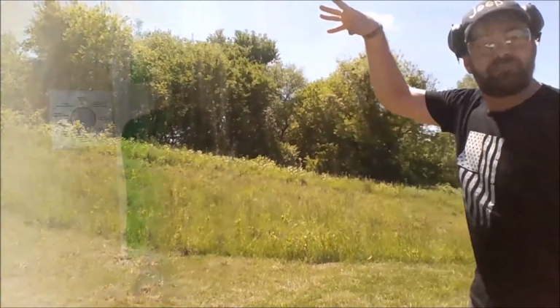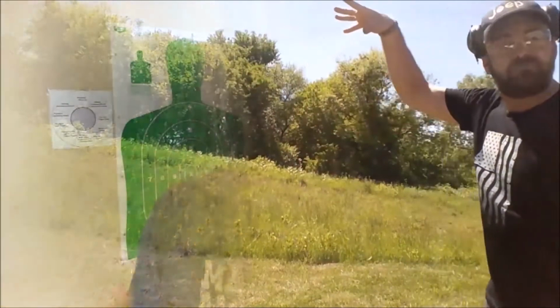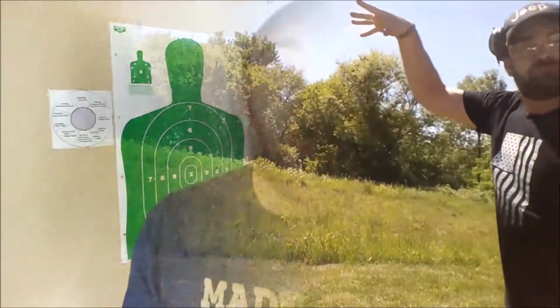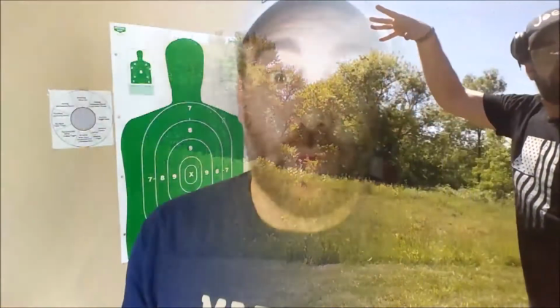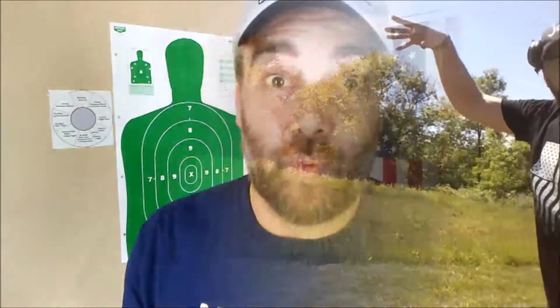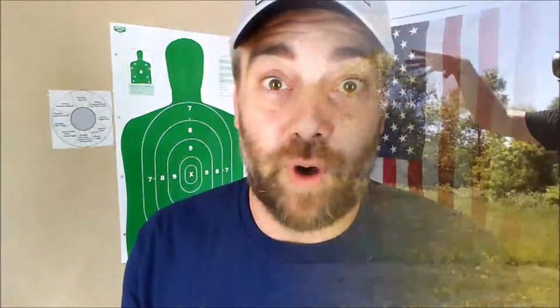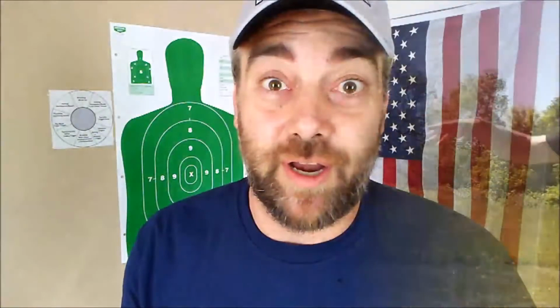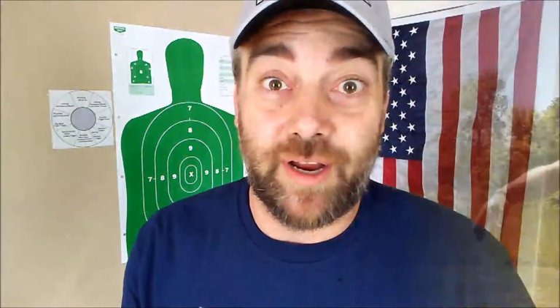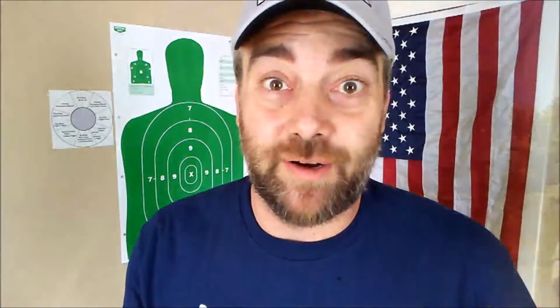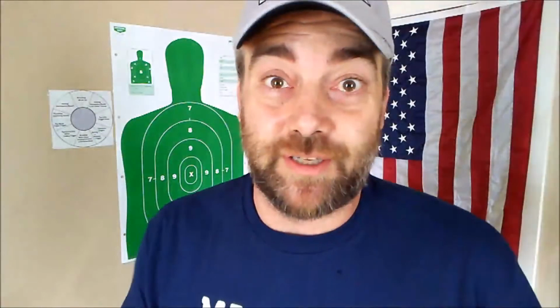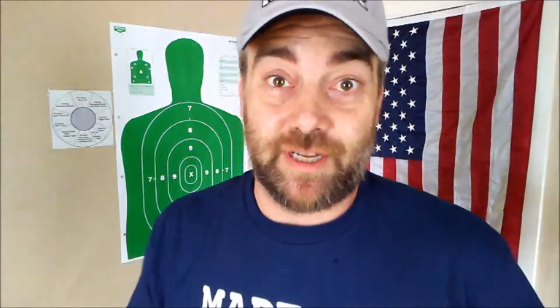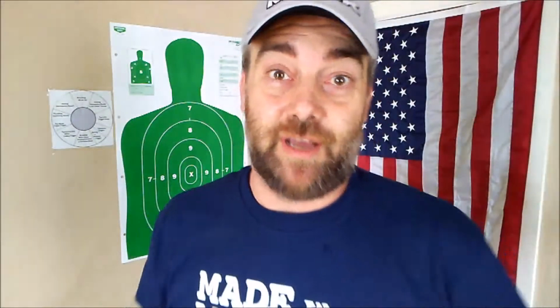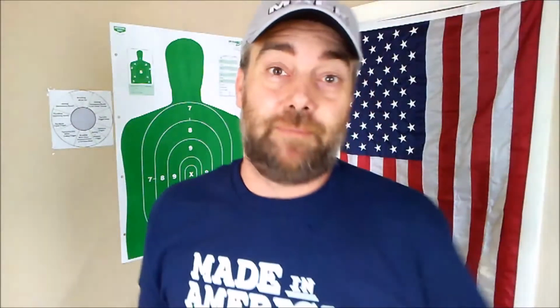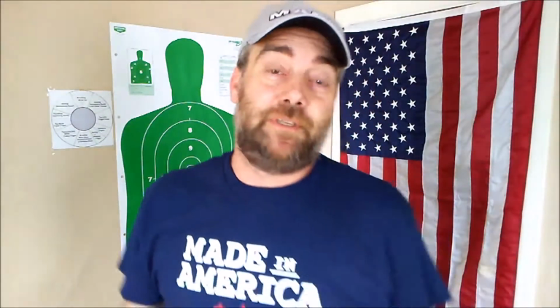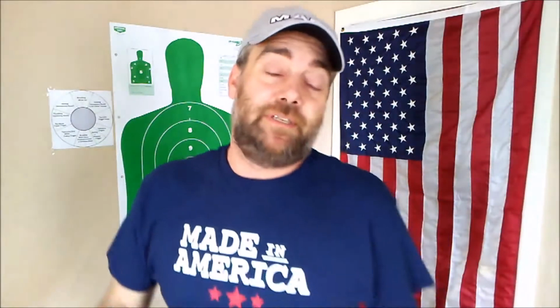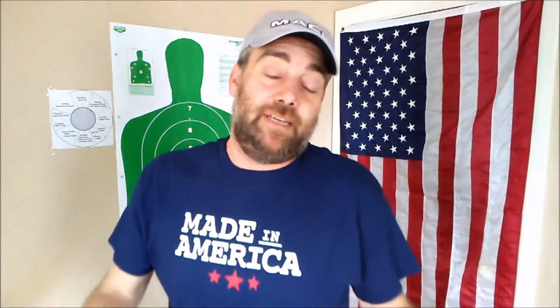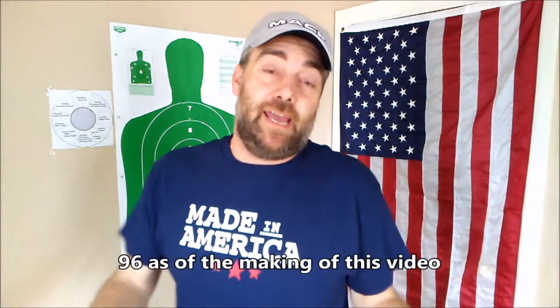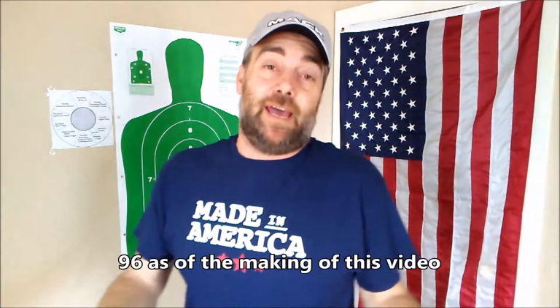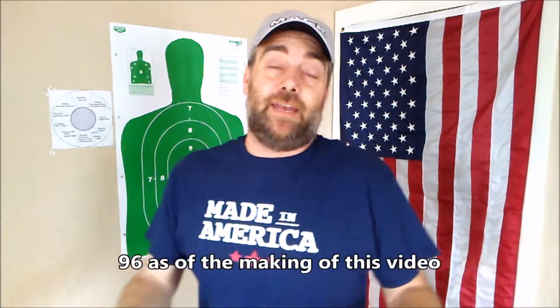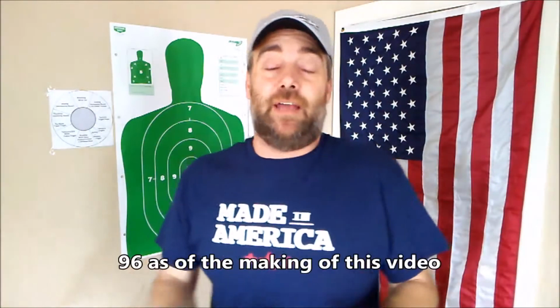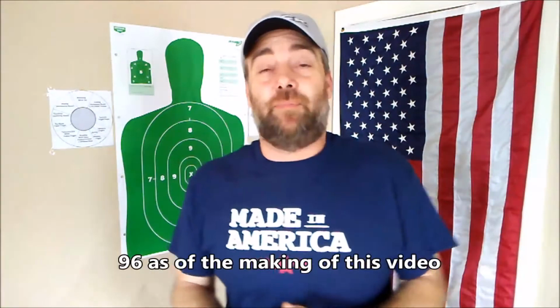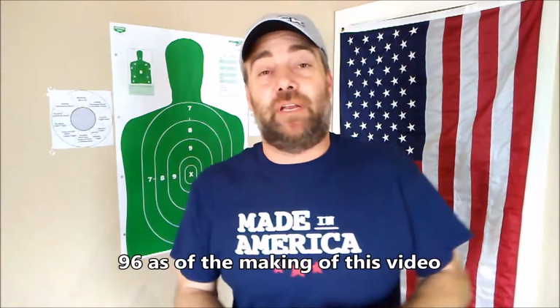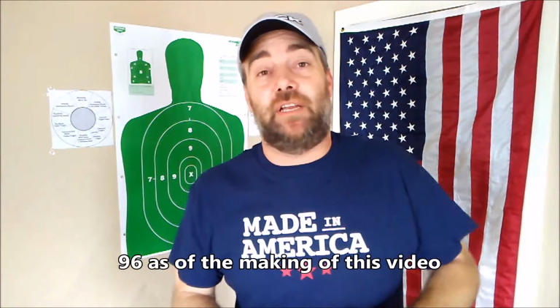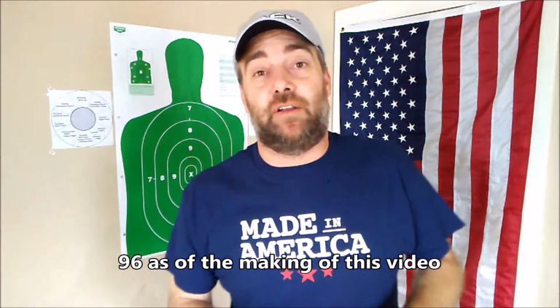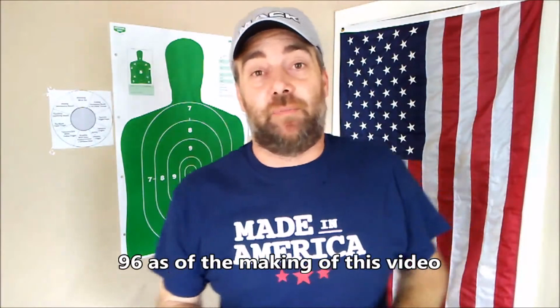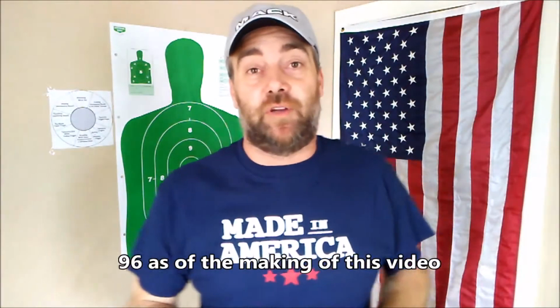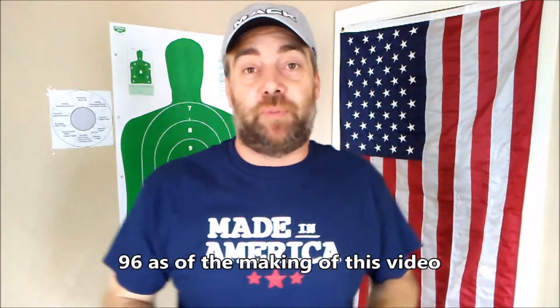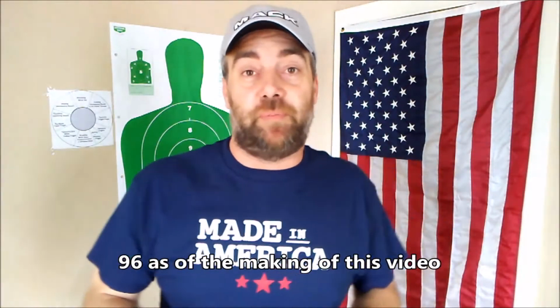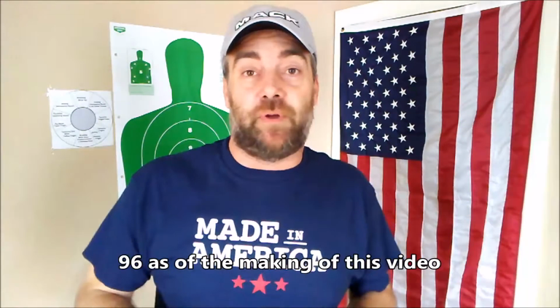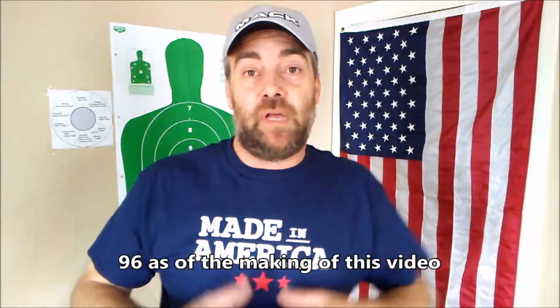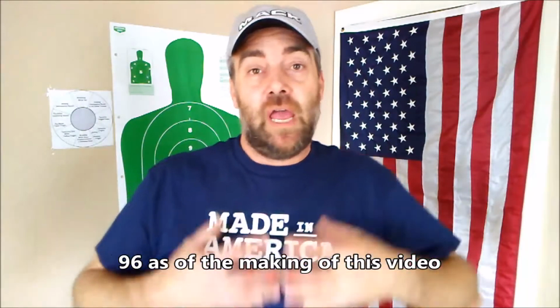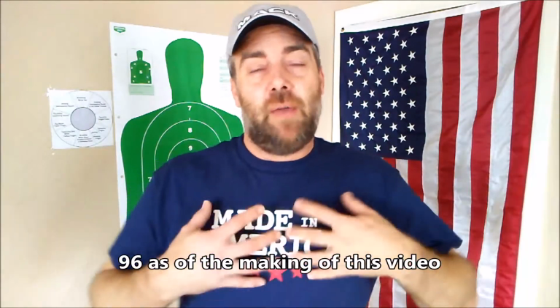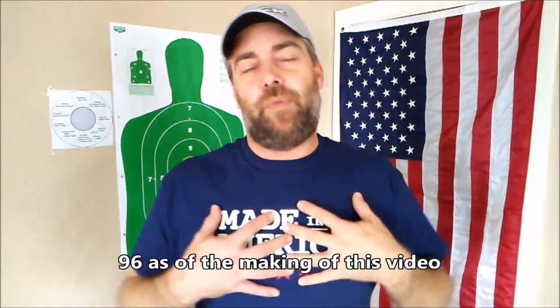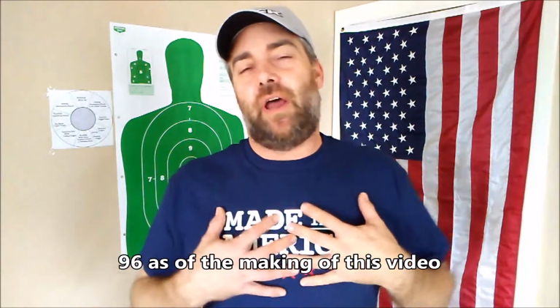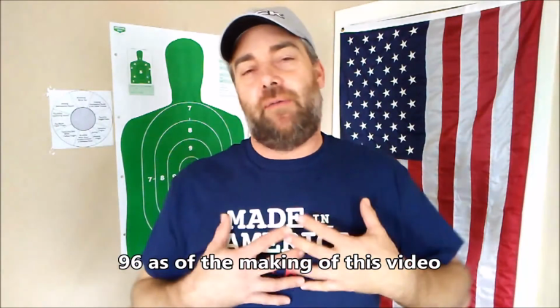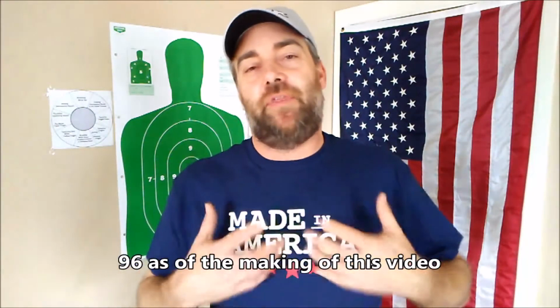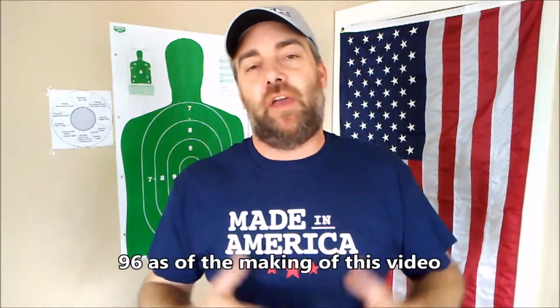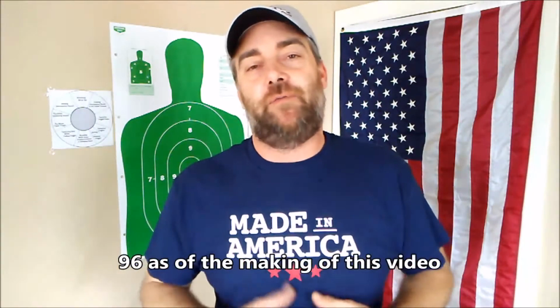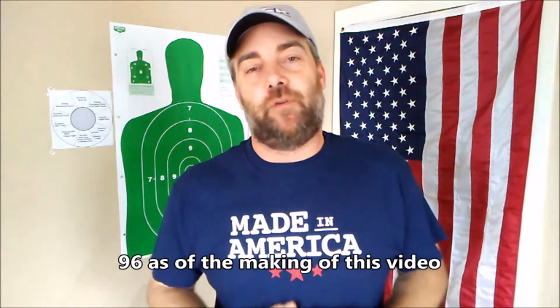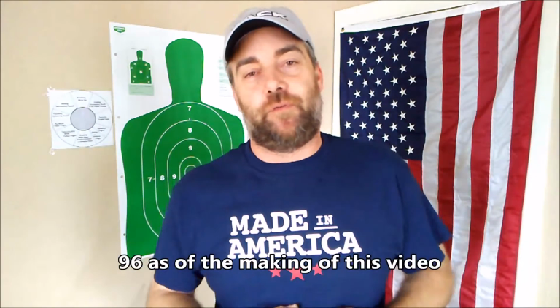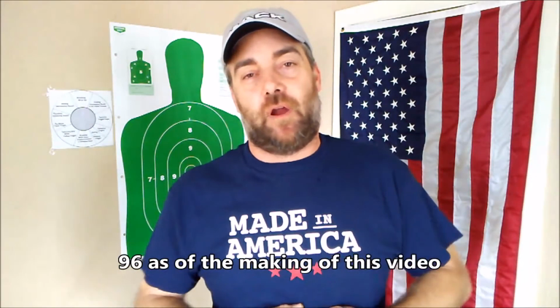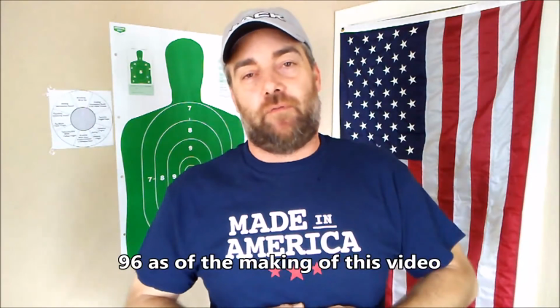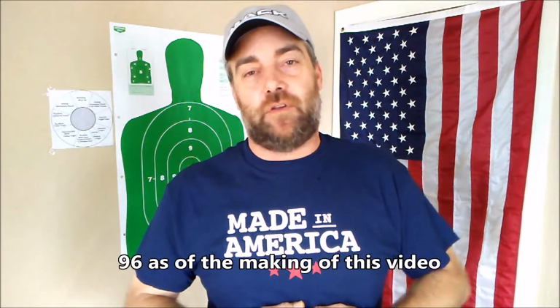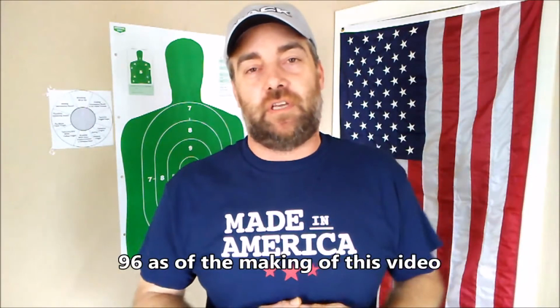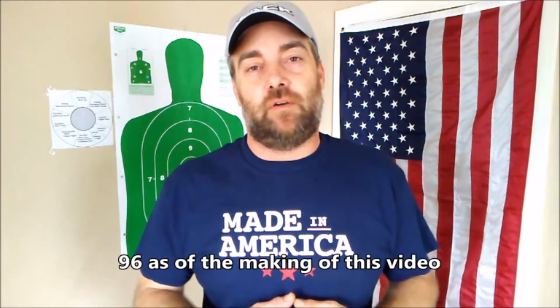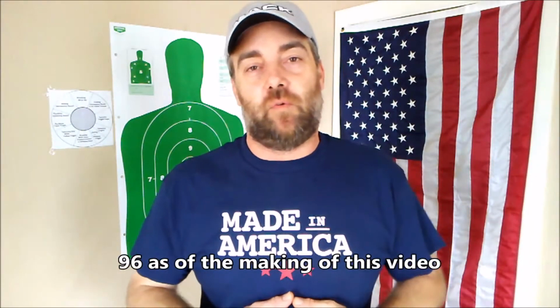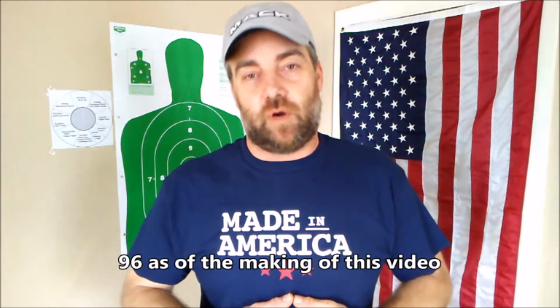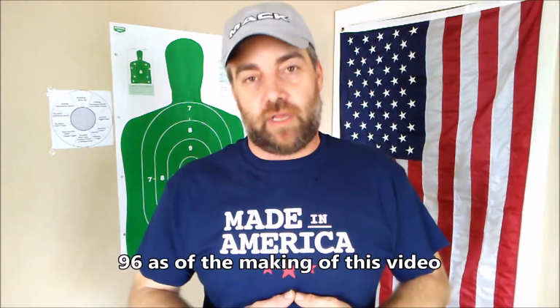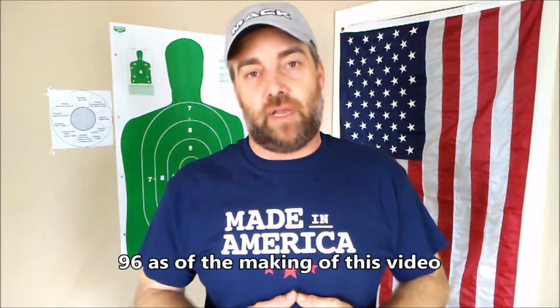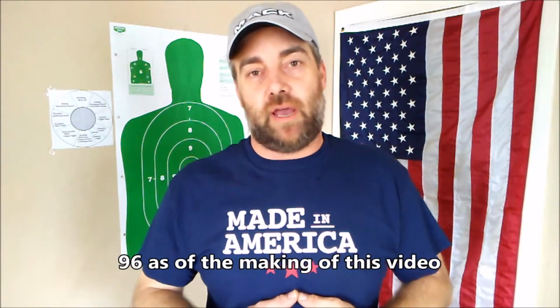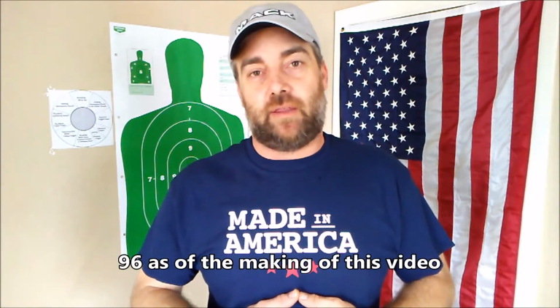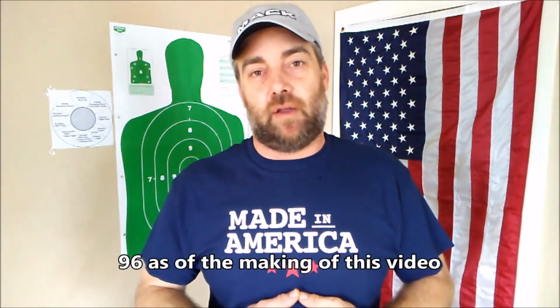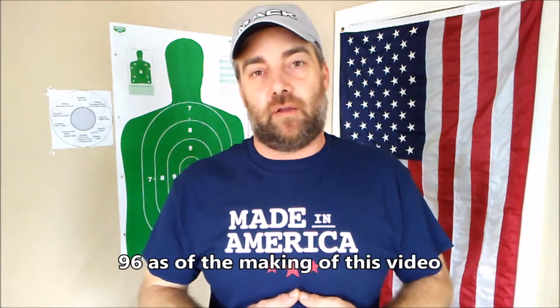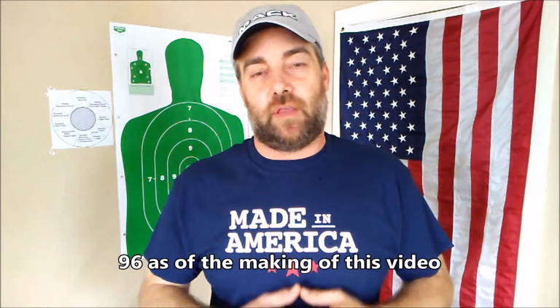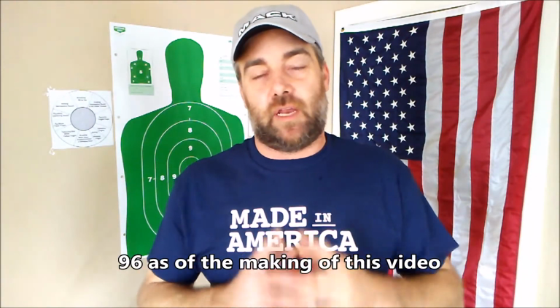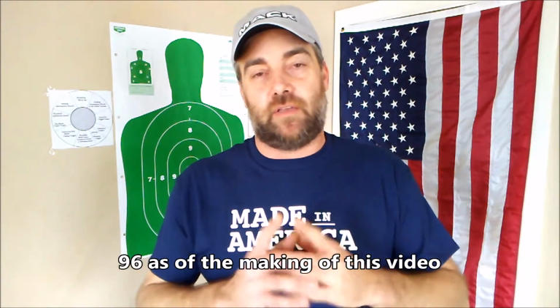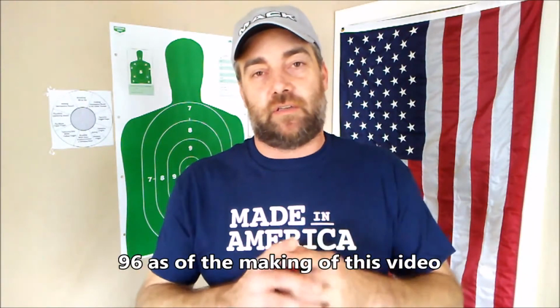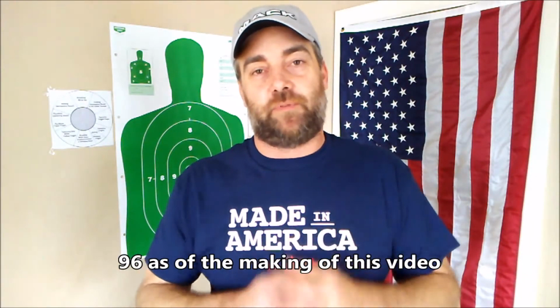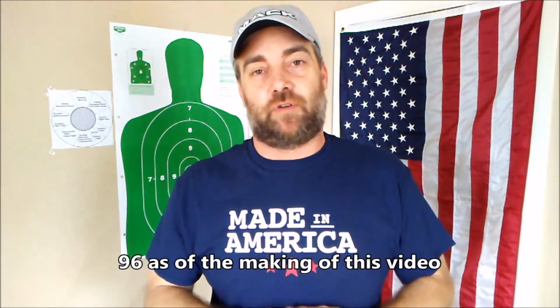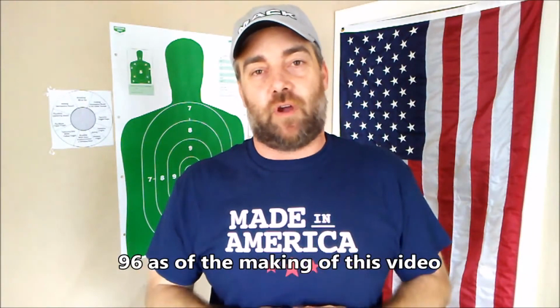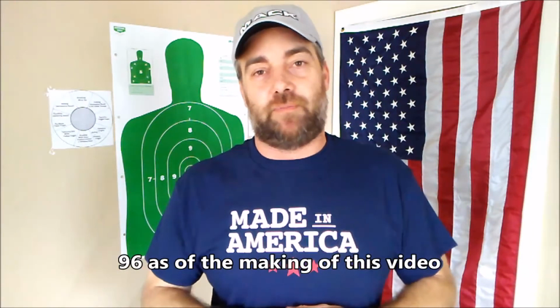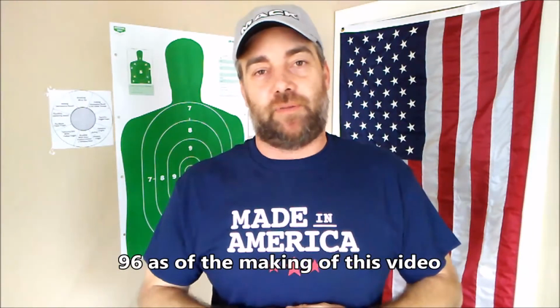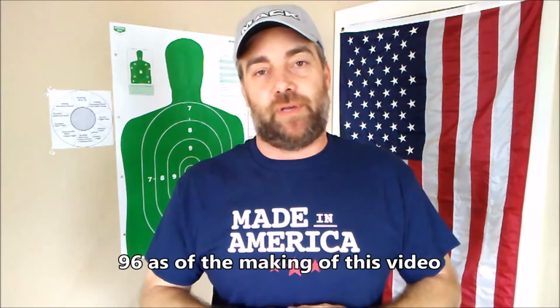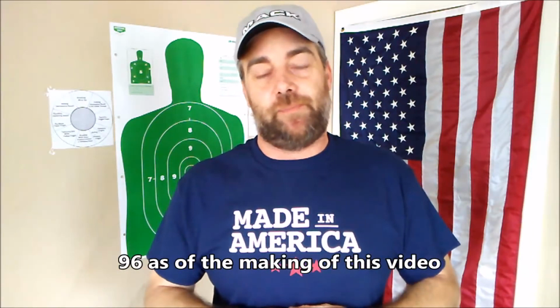So 100 subs. Not a big deal to most people, but I'm thankful for every single one of you out there that has subscribed to me.